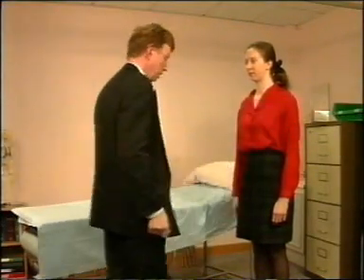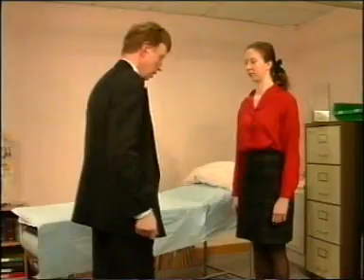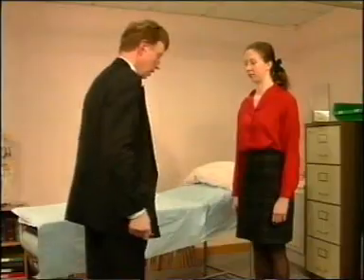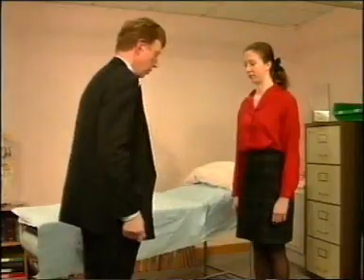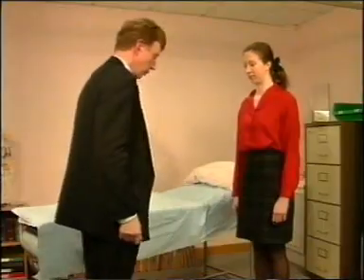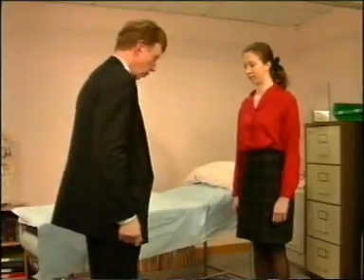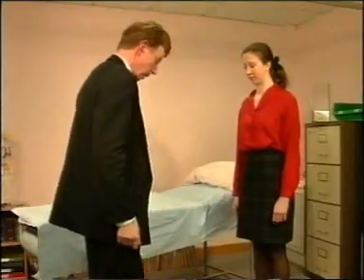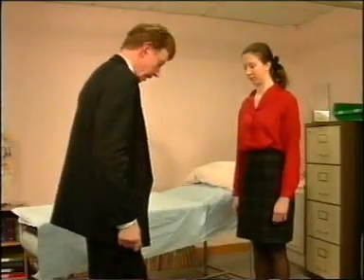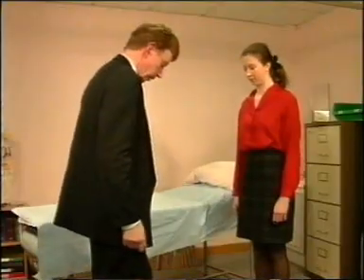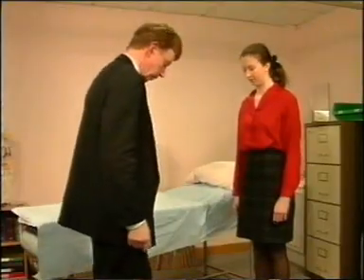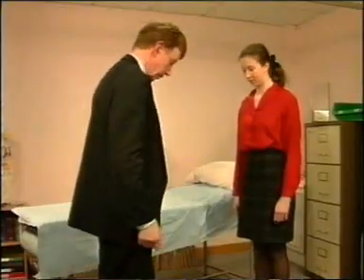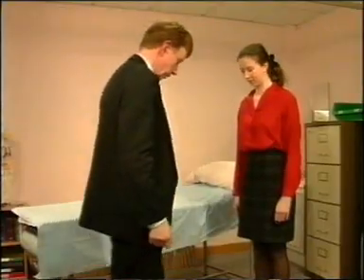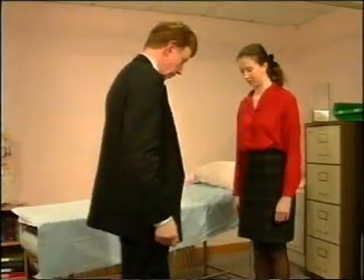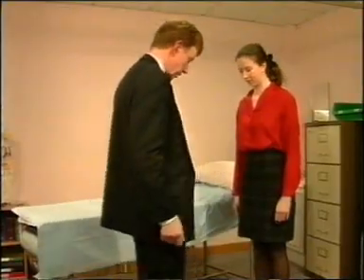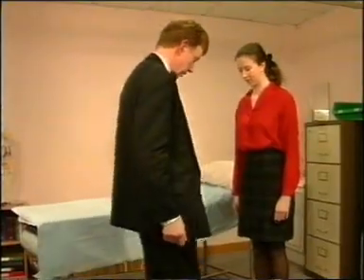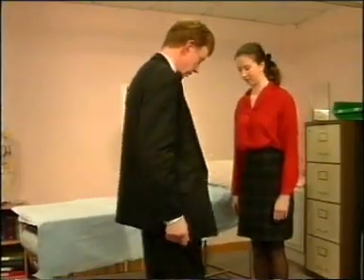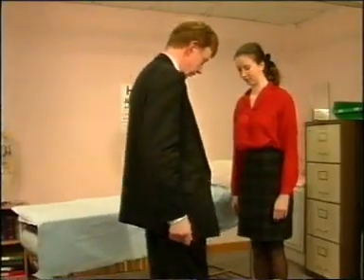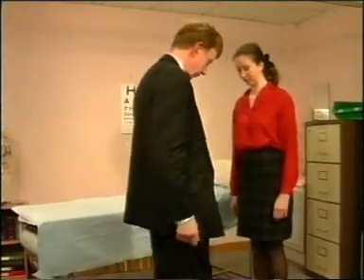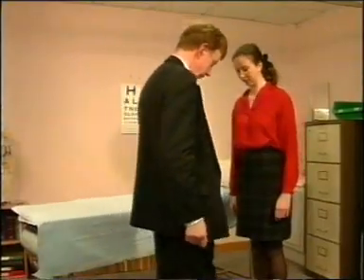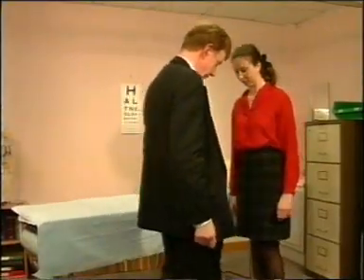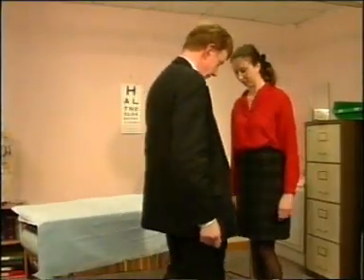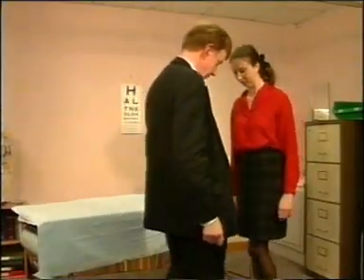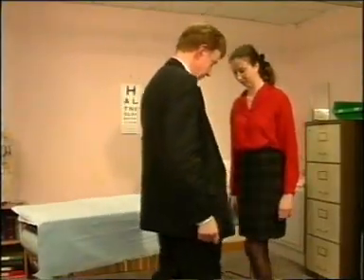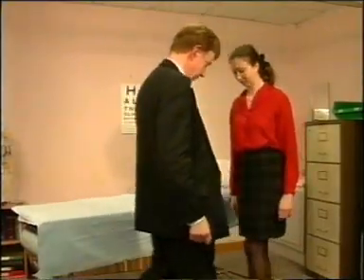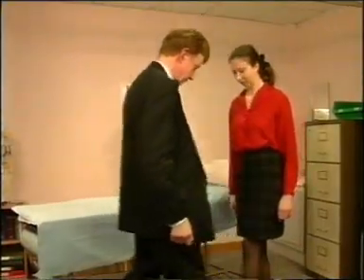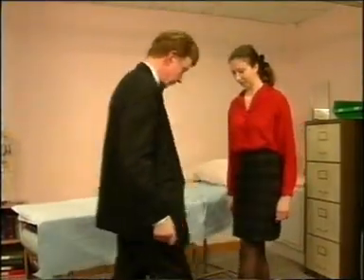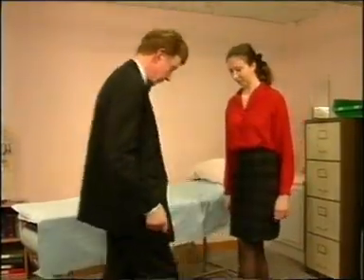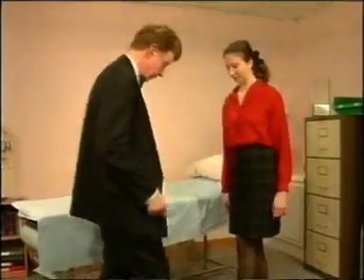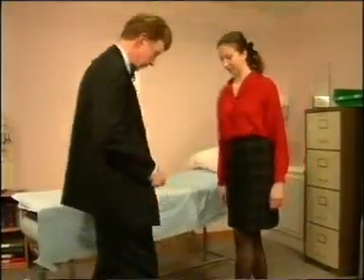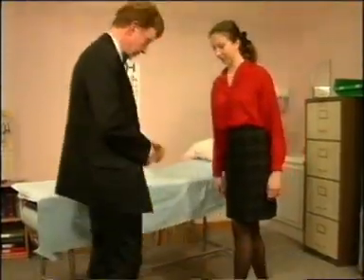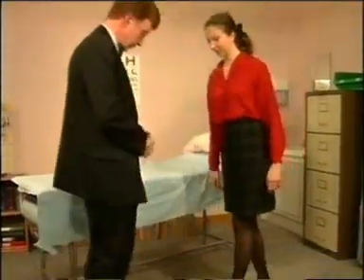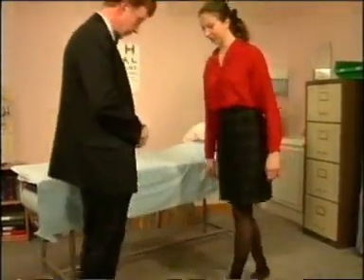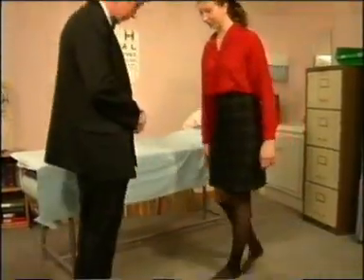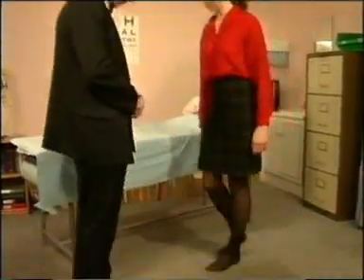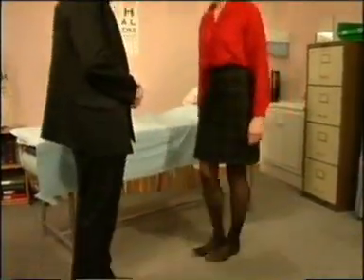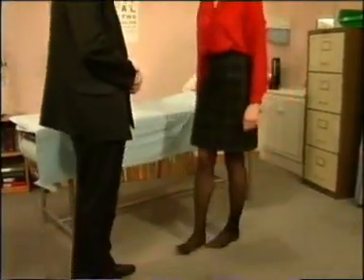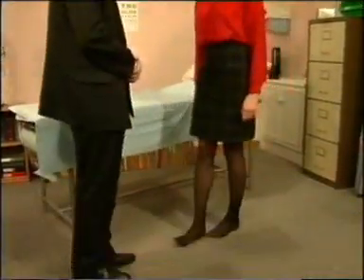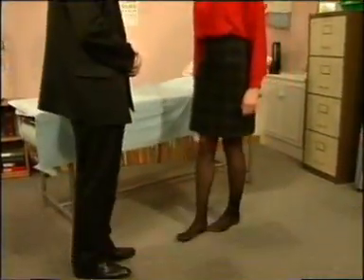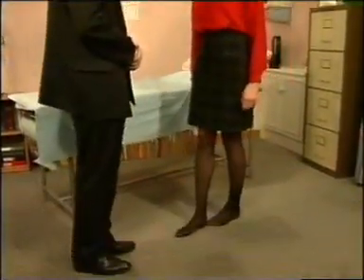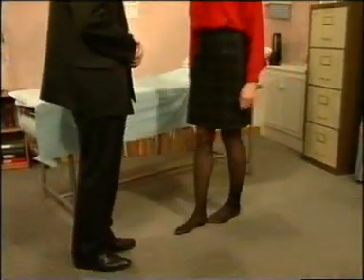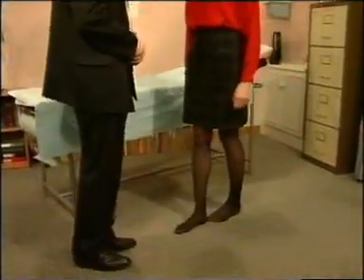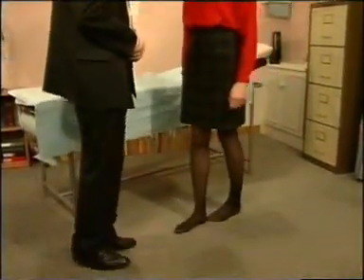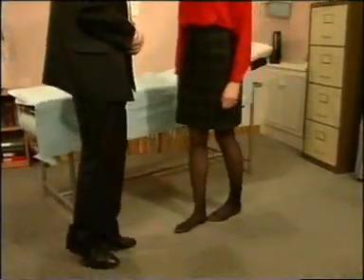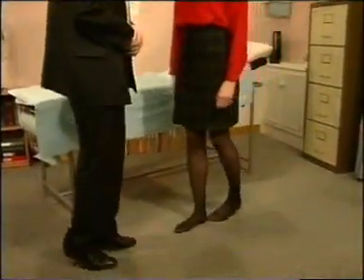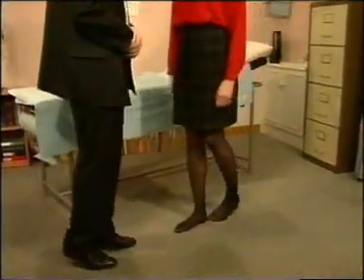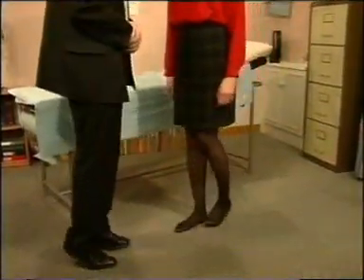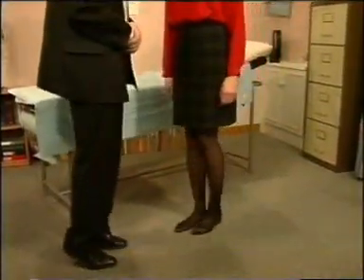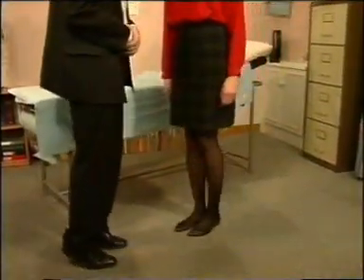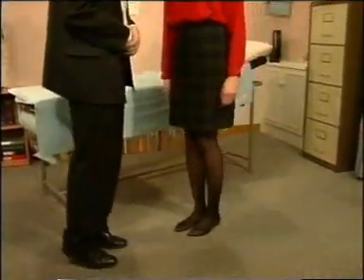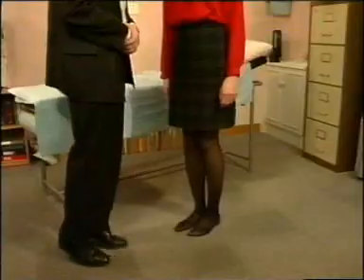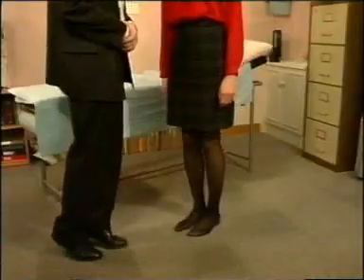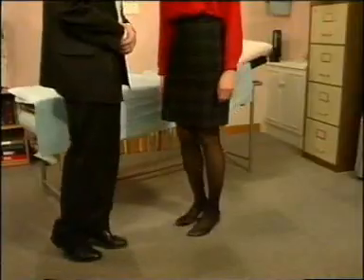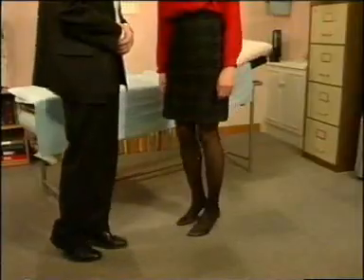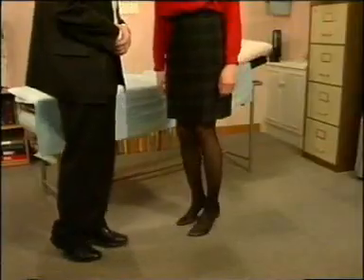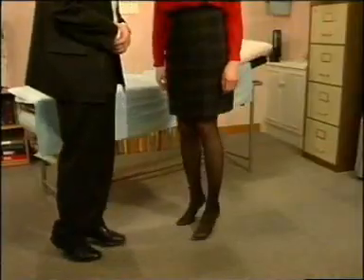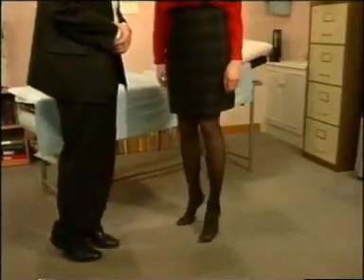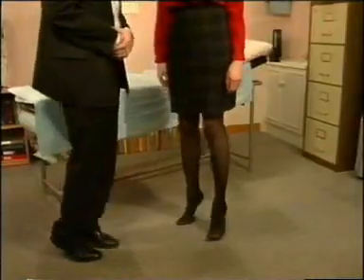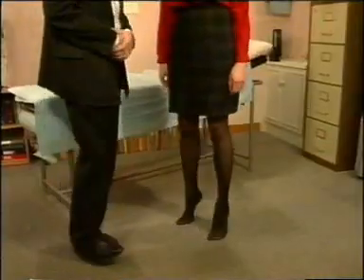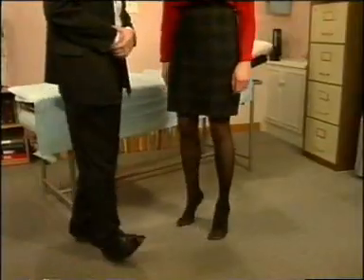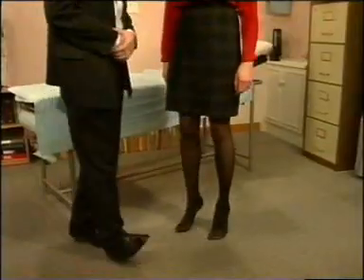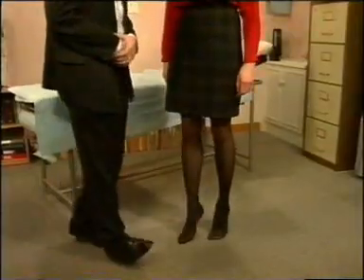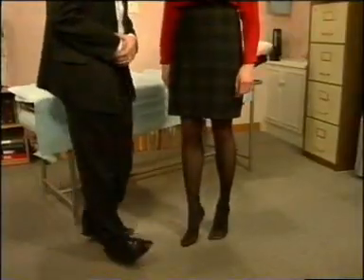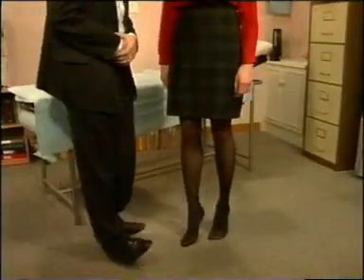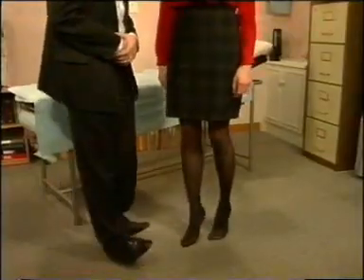Can you walk heel to toe like this? Good. Walk on tiptoes. Walk on your heels.